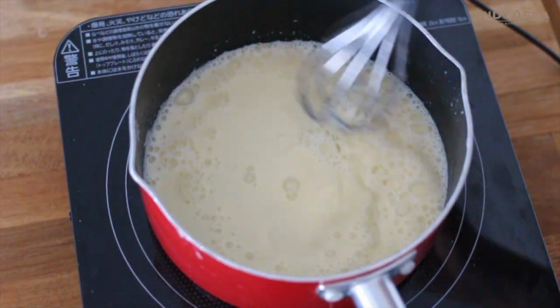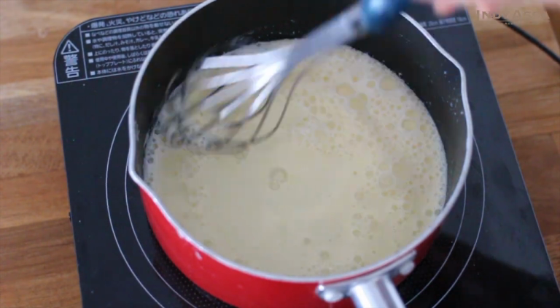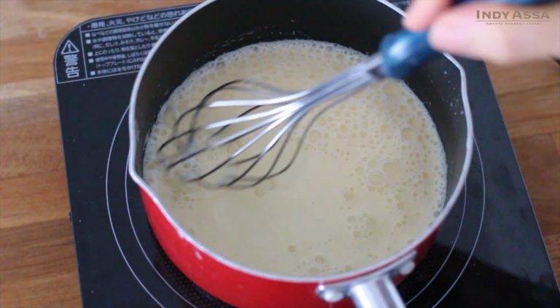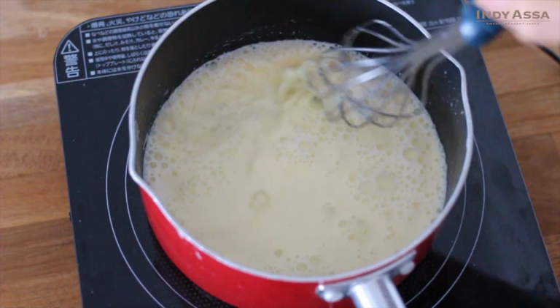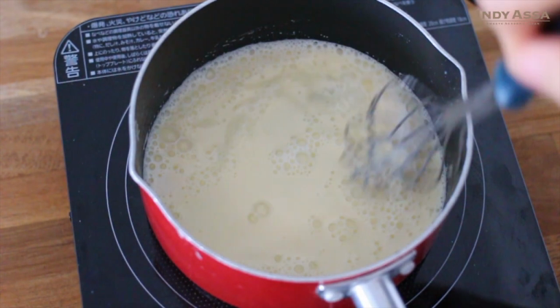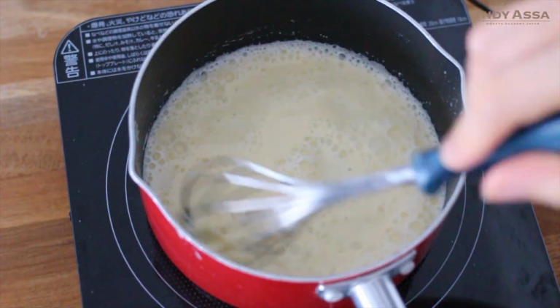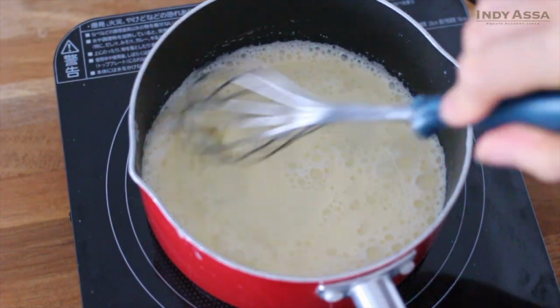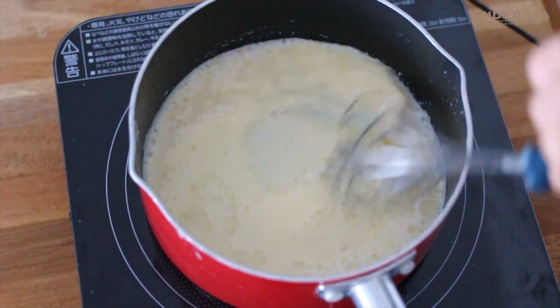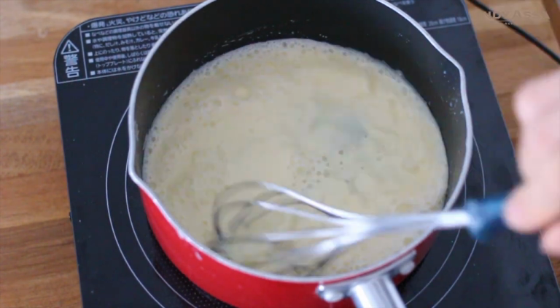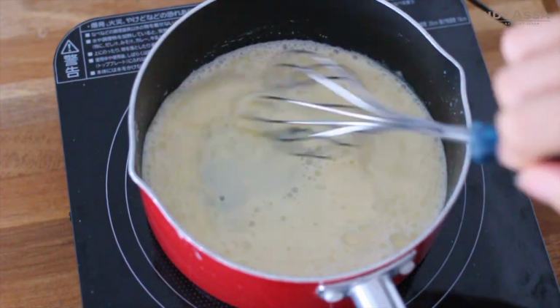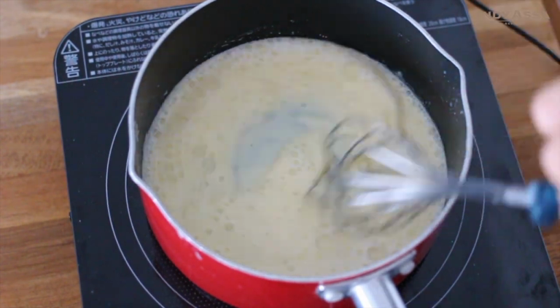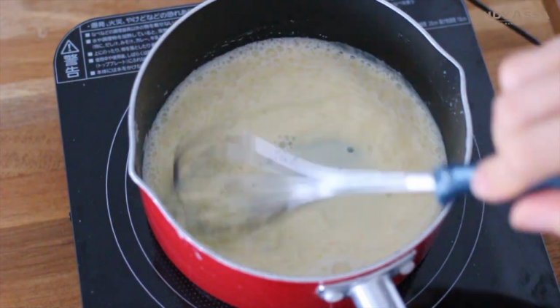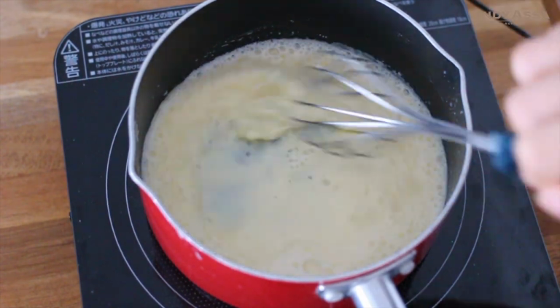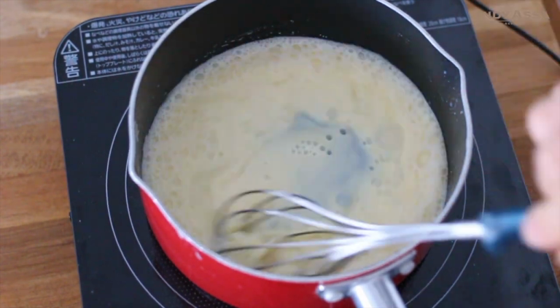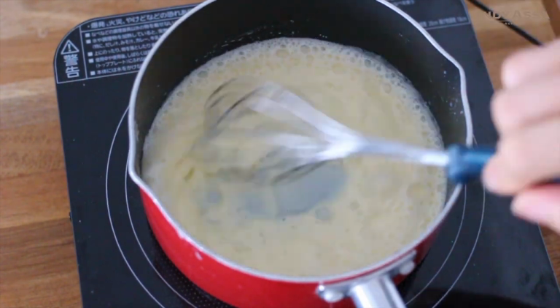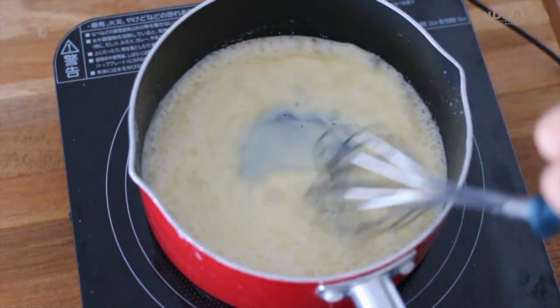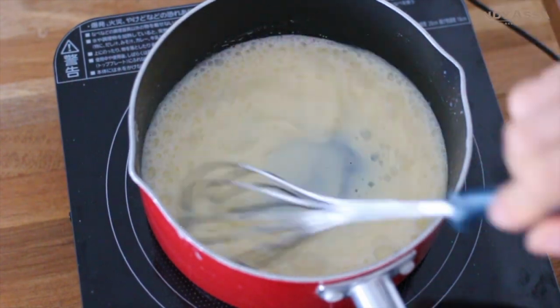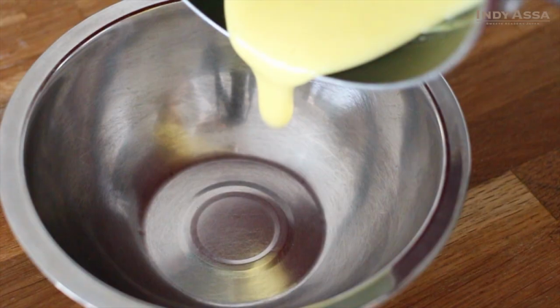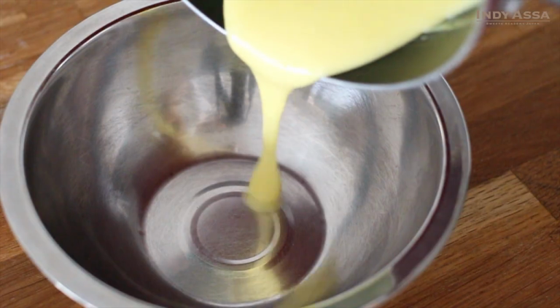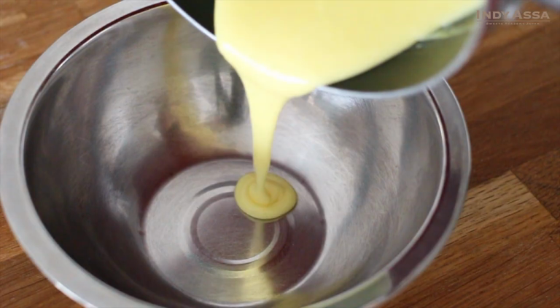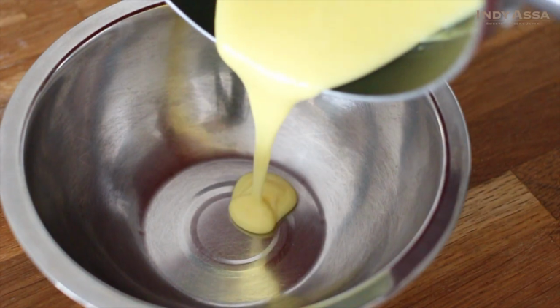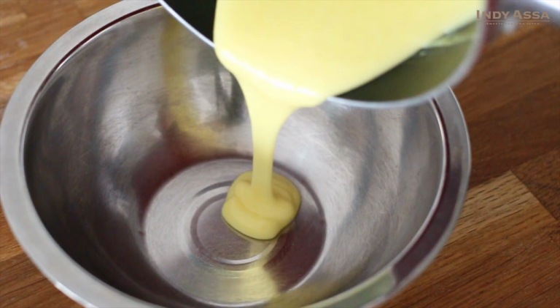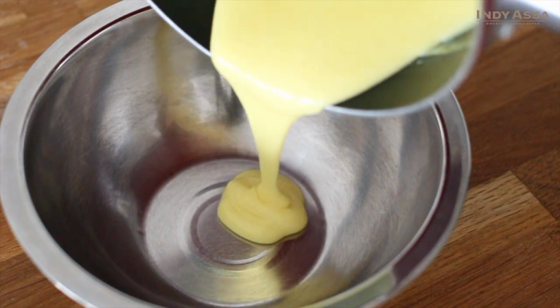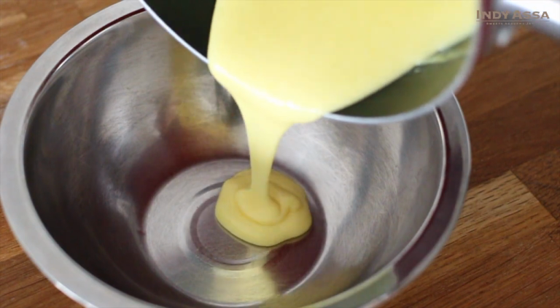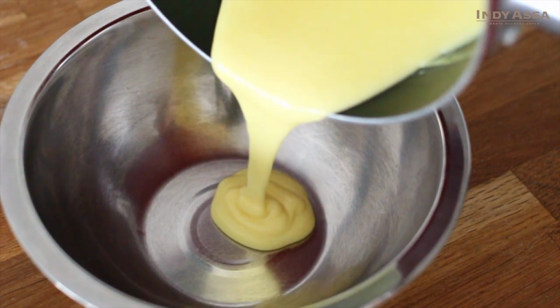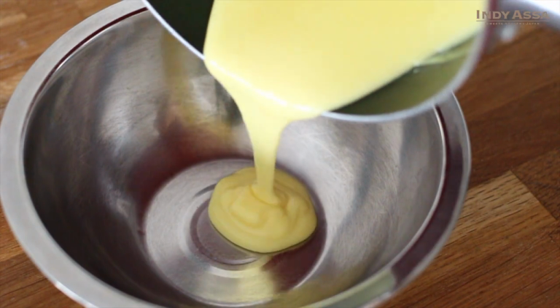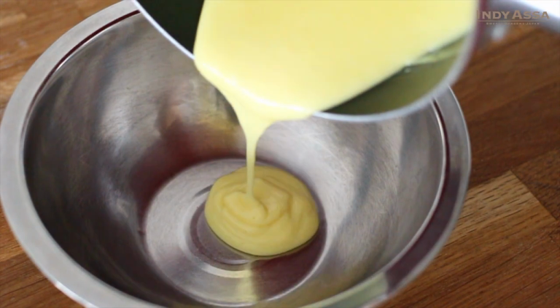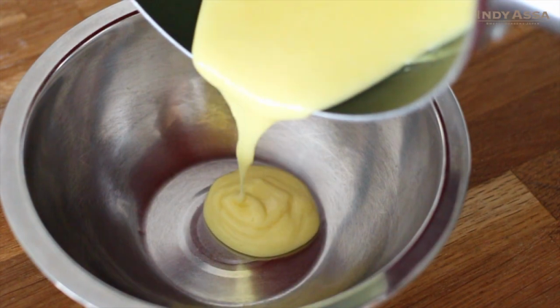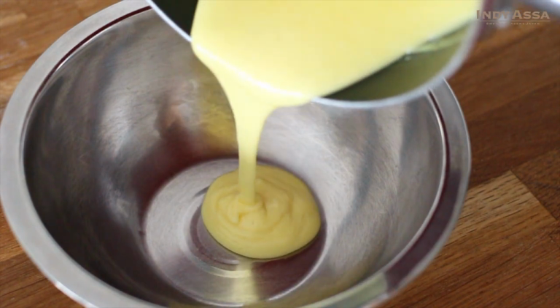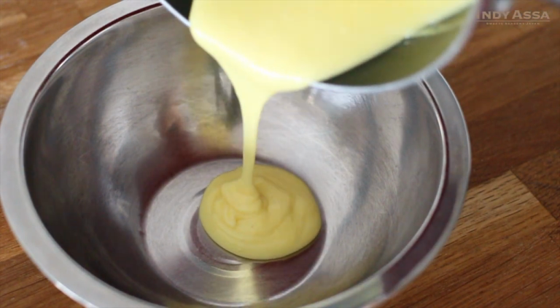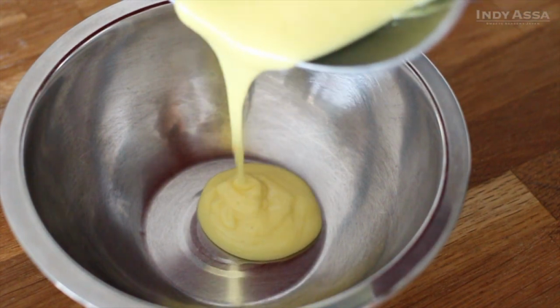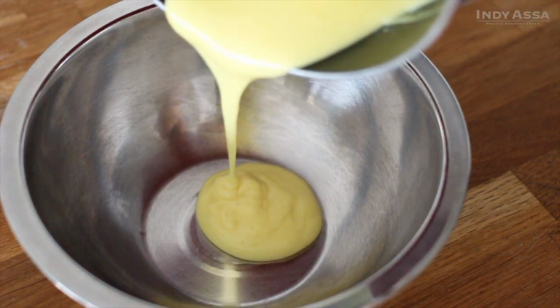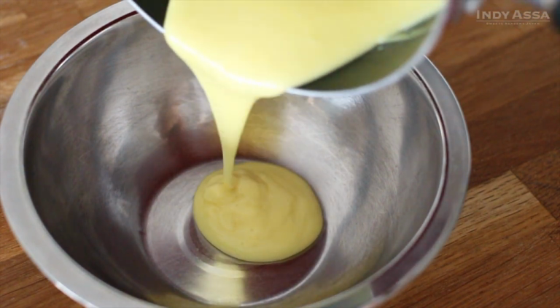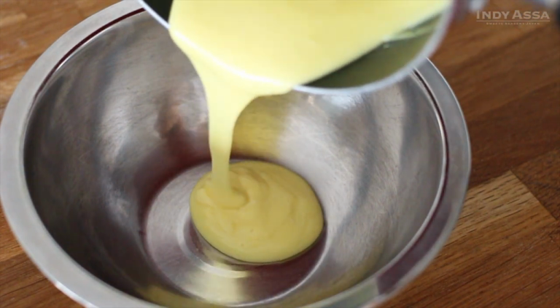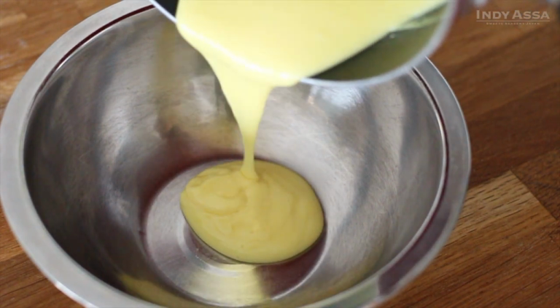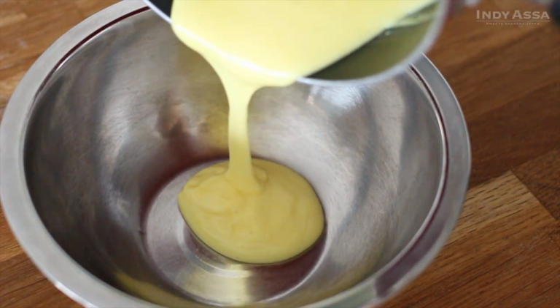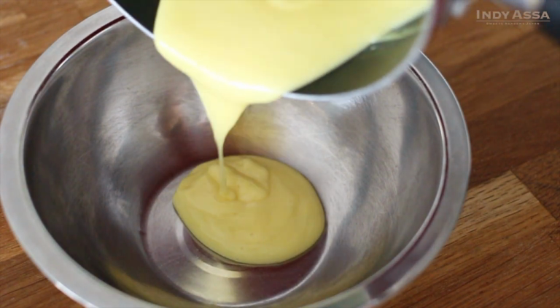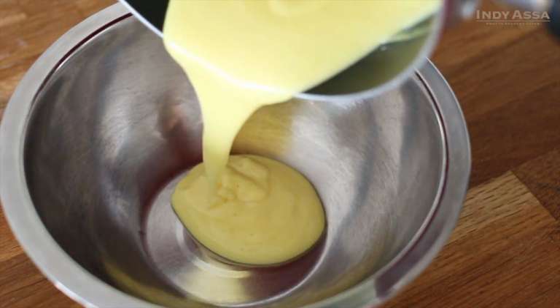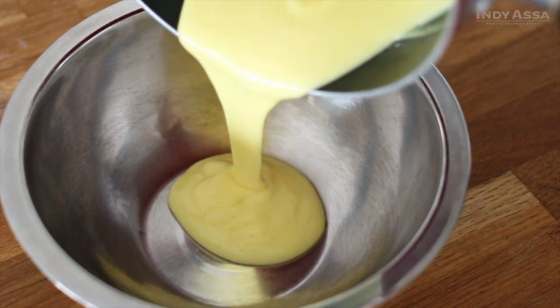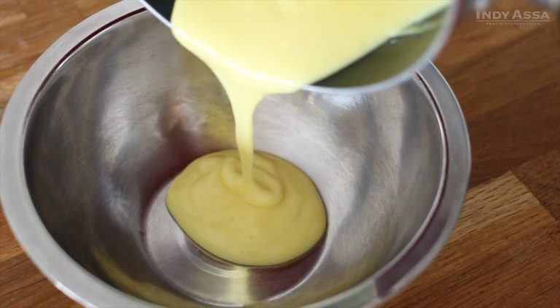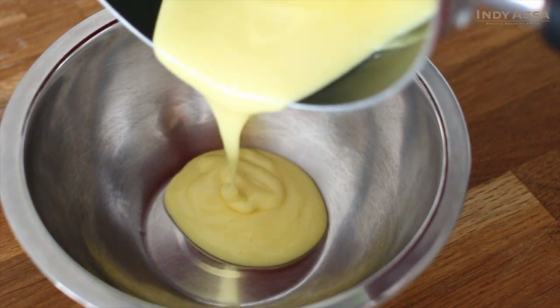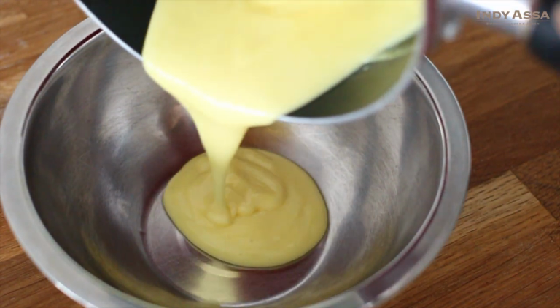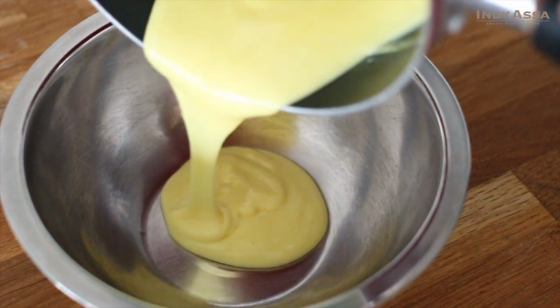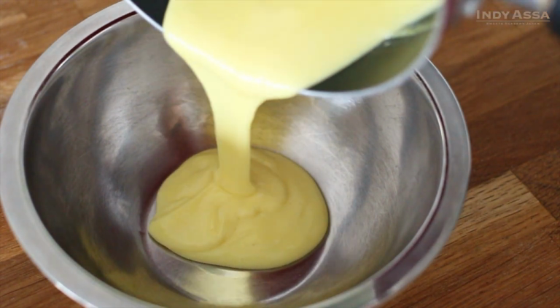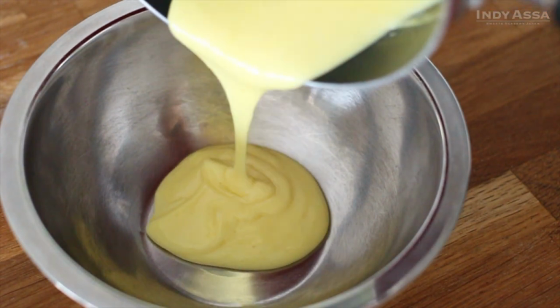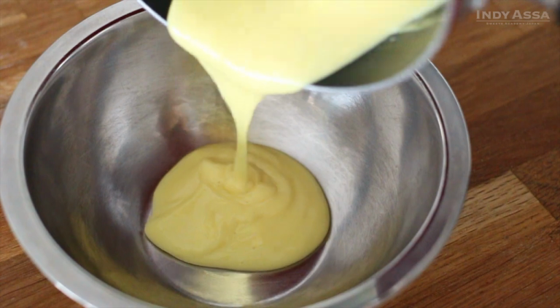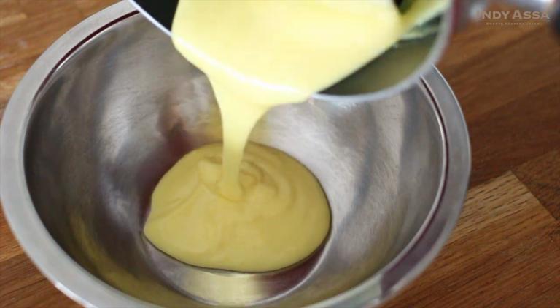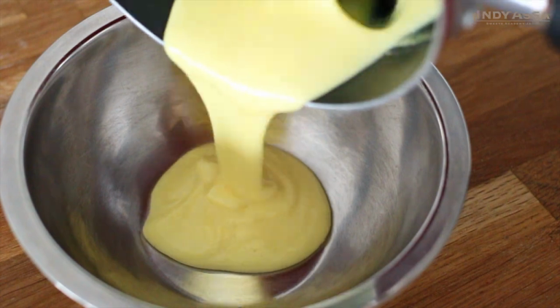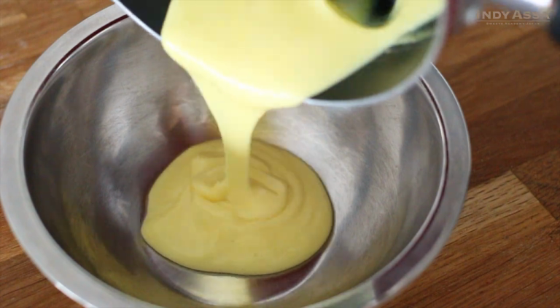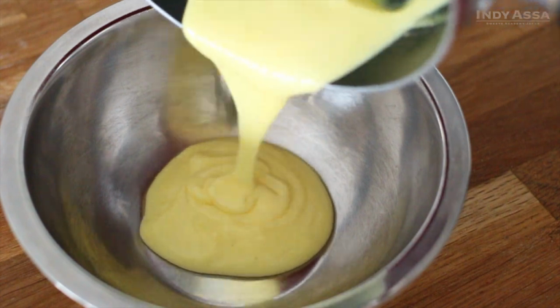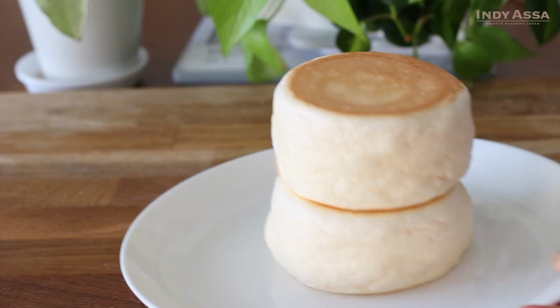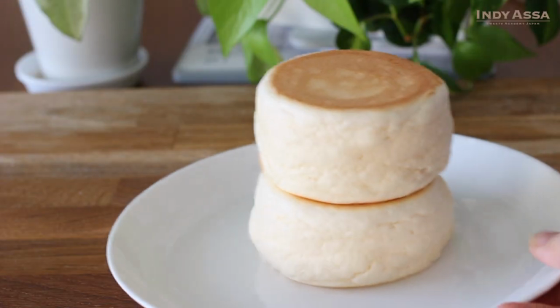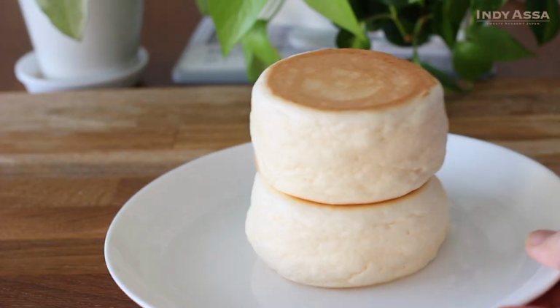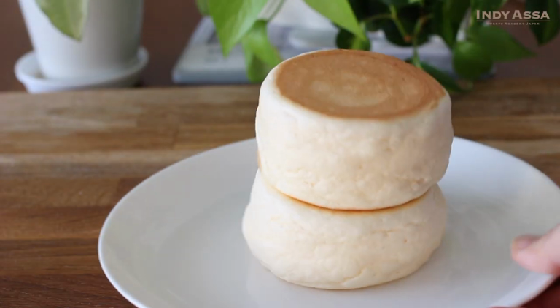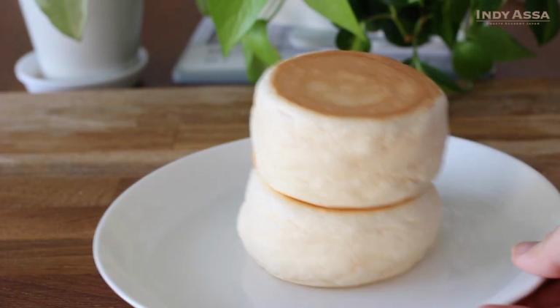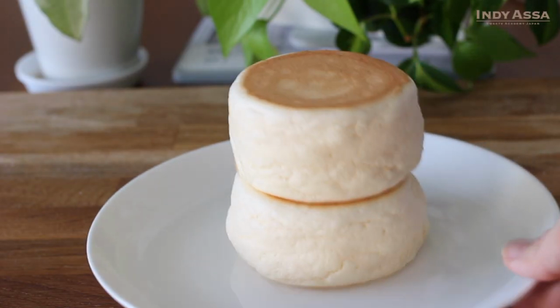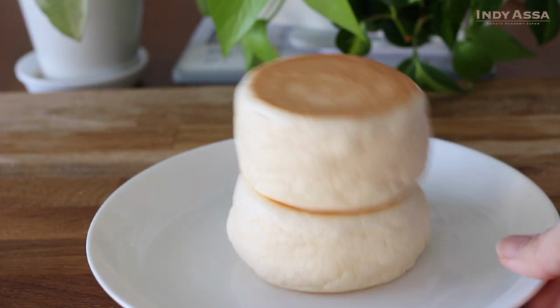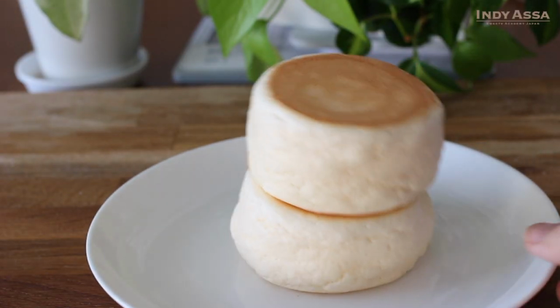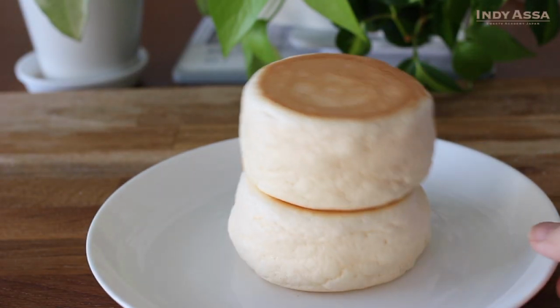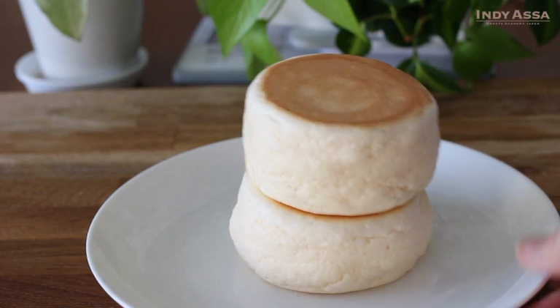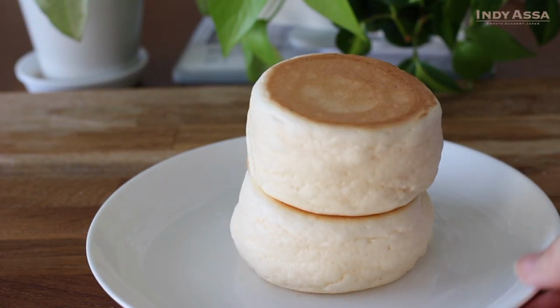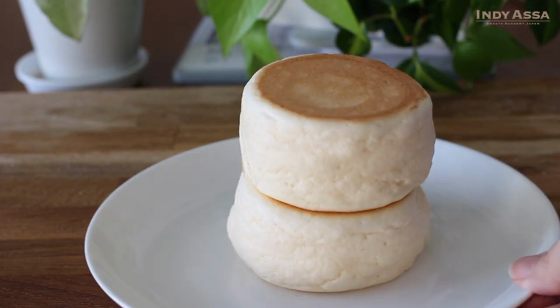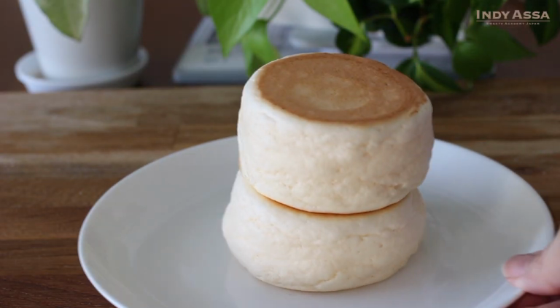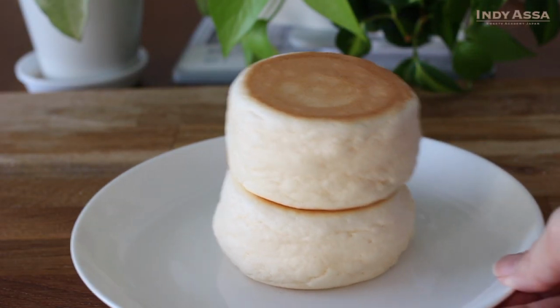Japanese pancakes will shrink as they cool, so we are going to make the vanilla sauce first, then bake the pancakes.